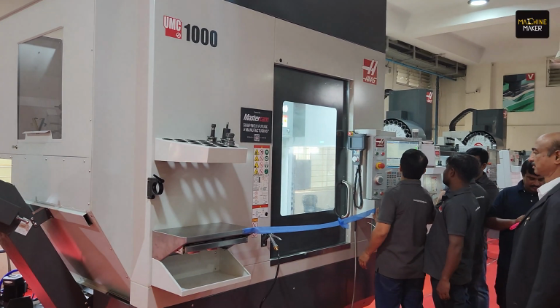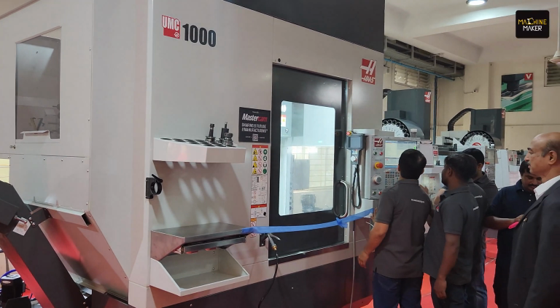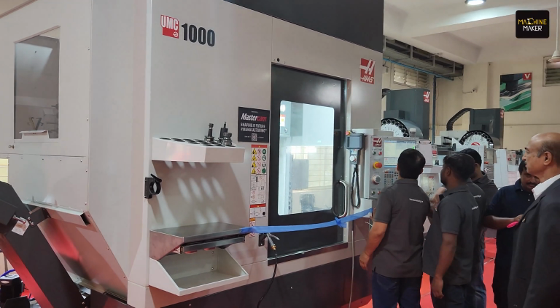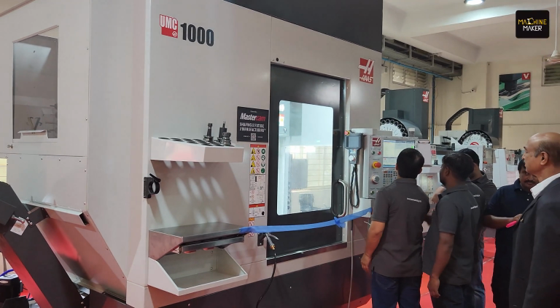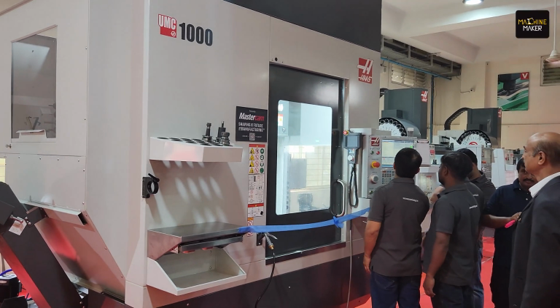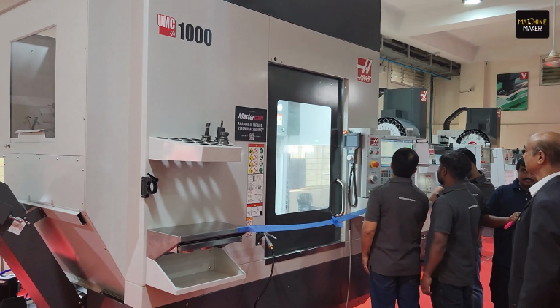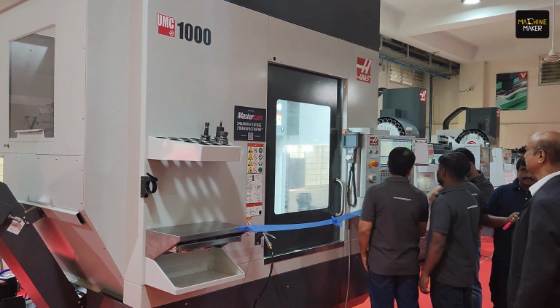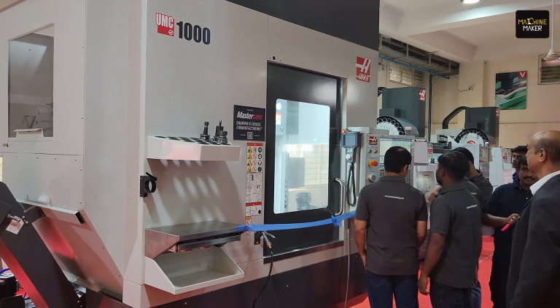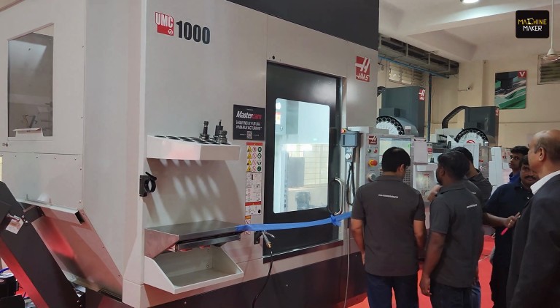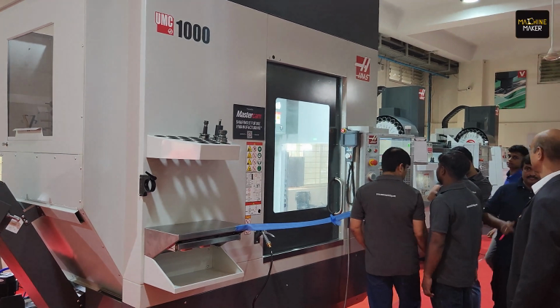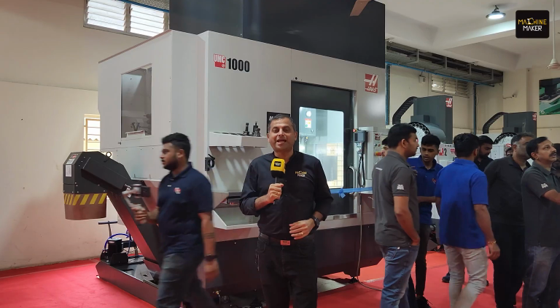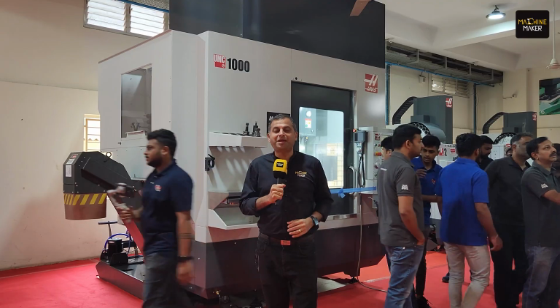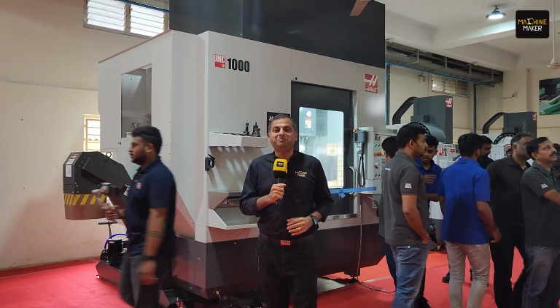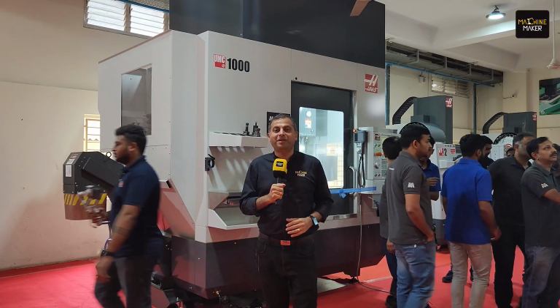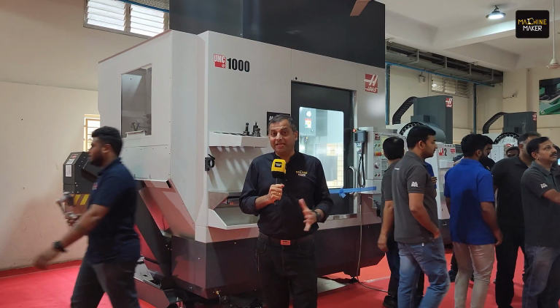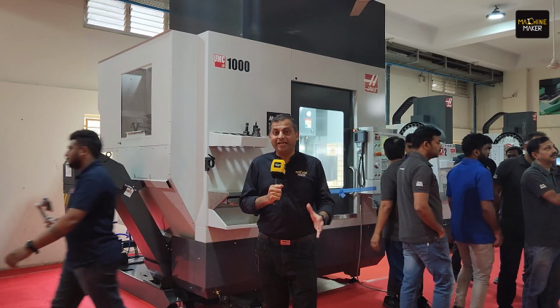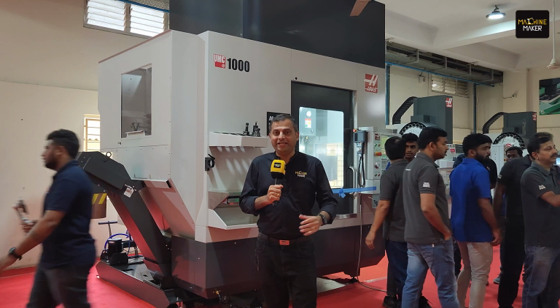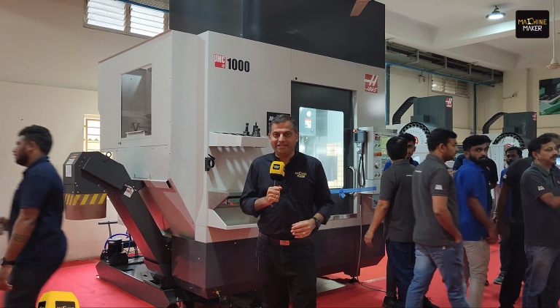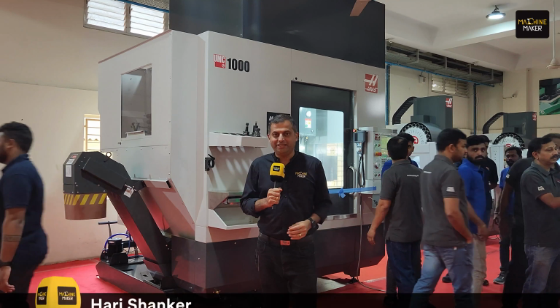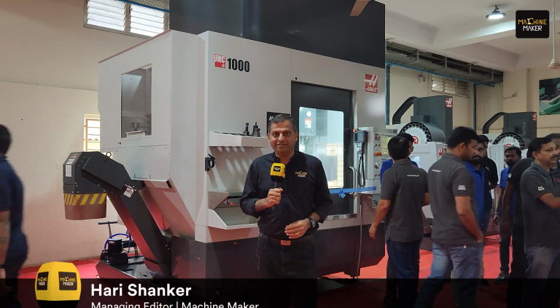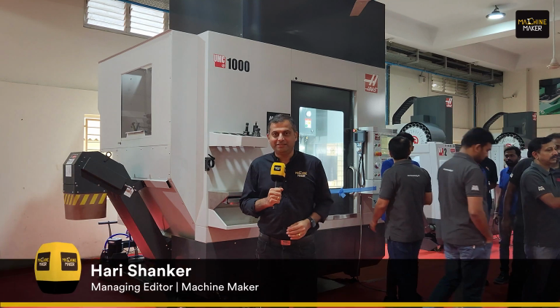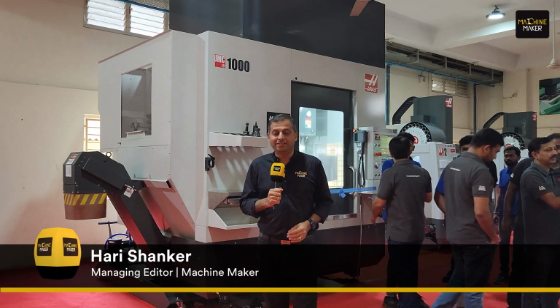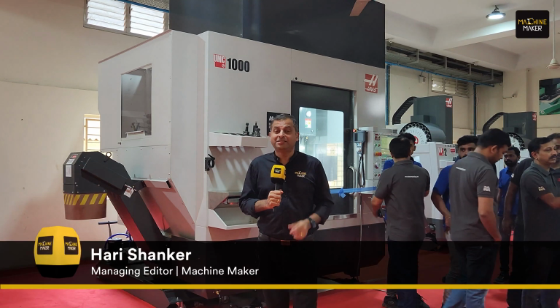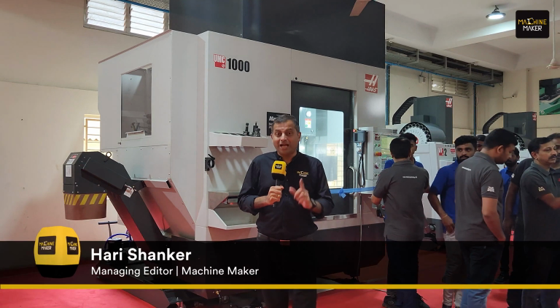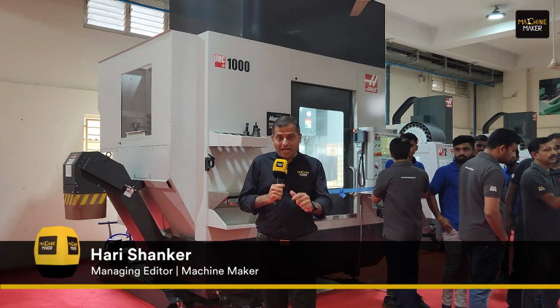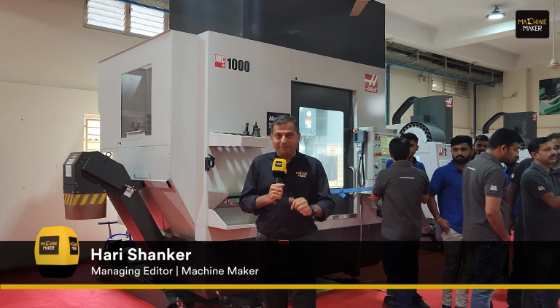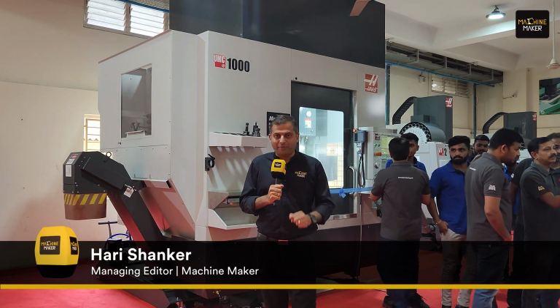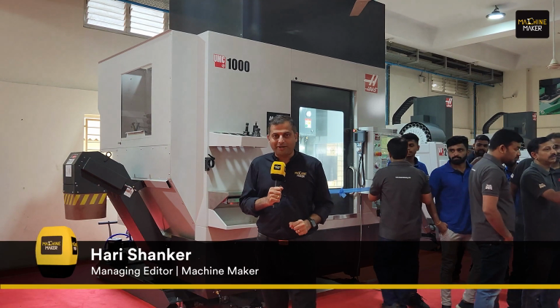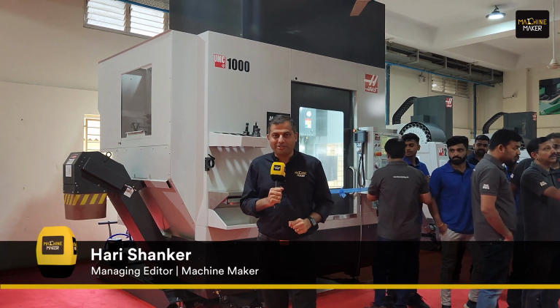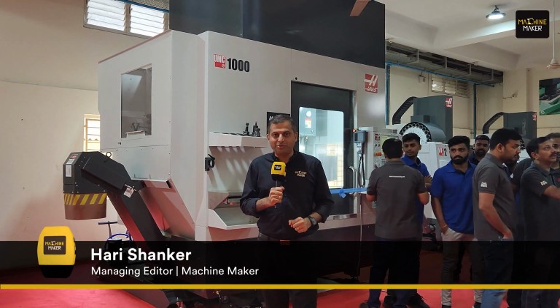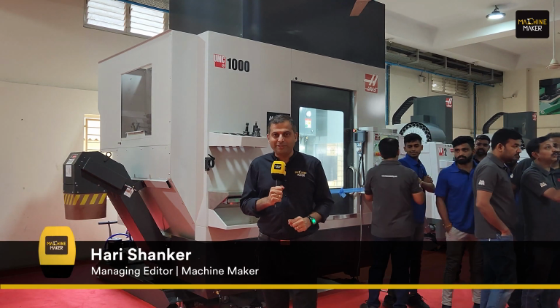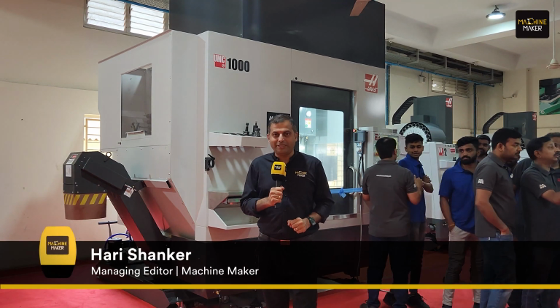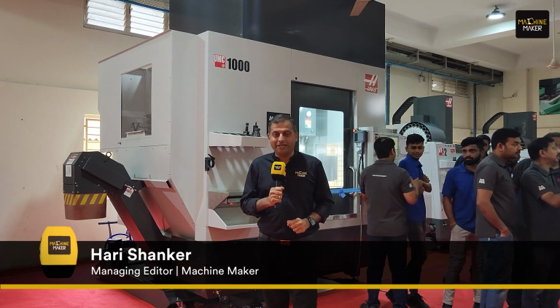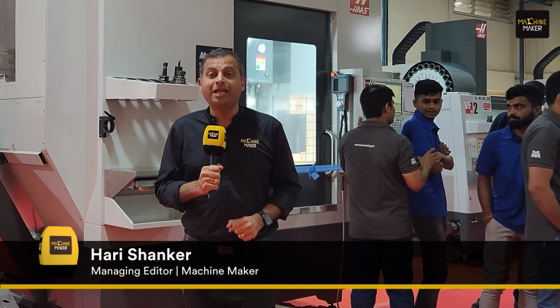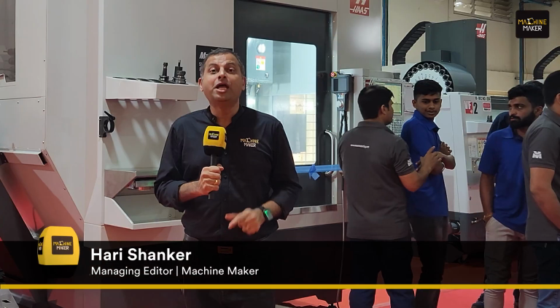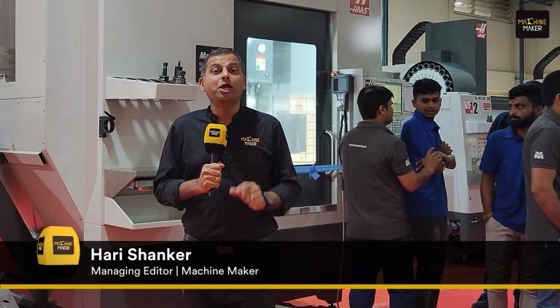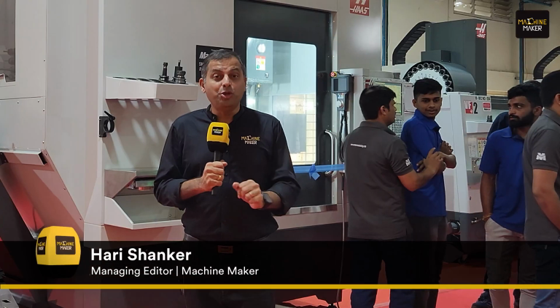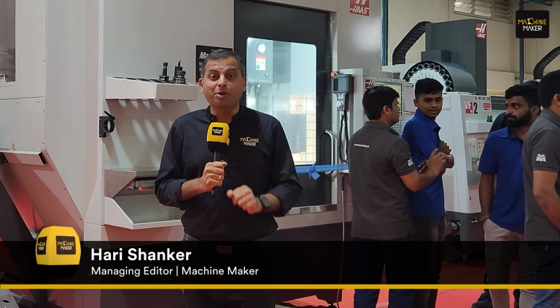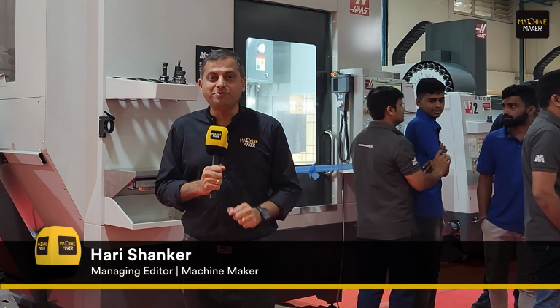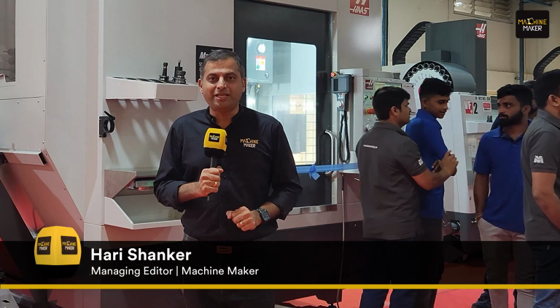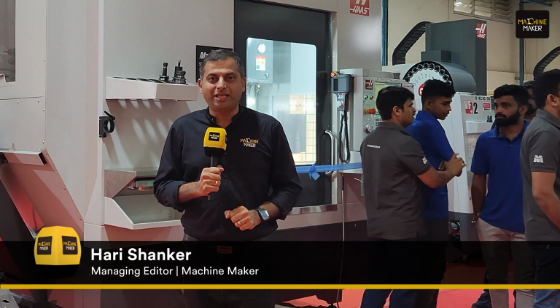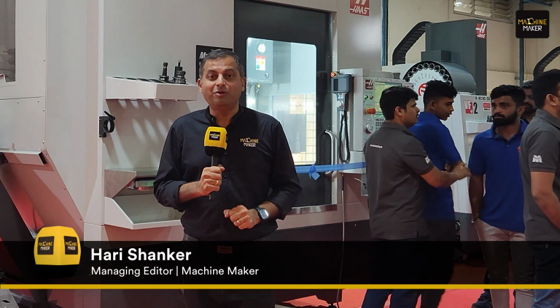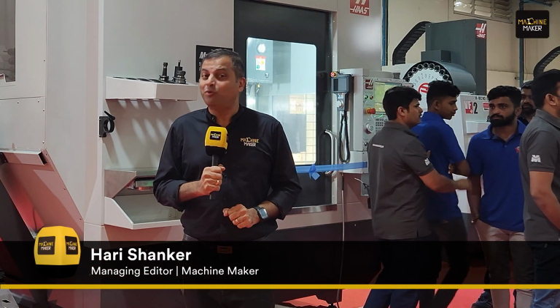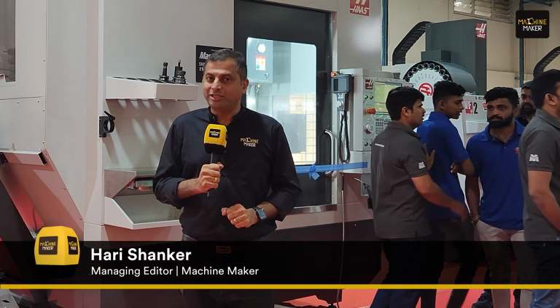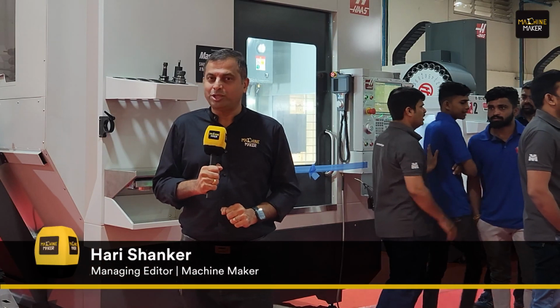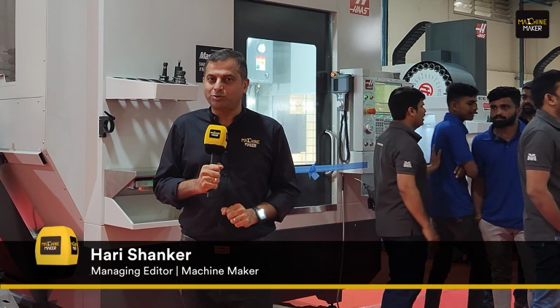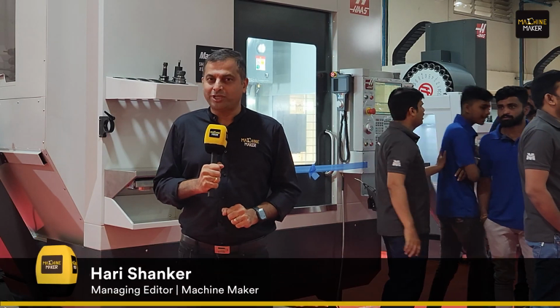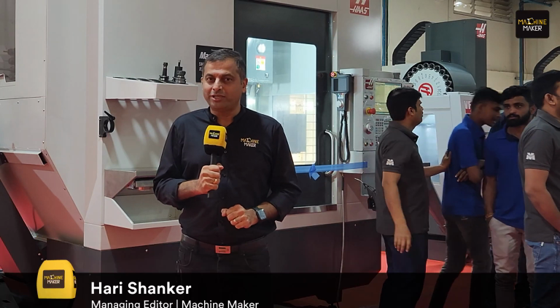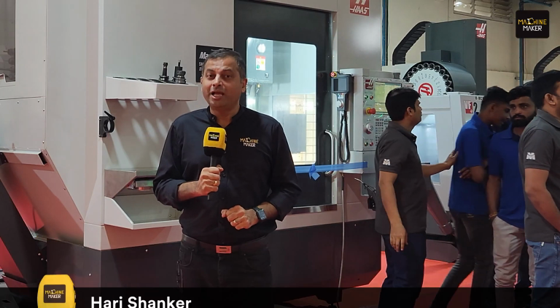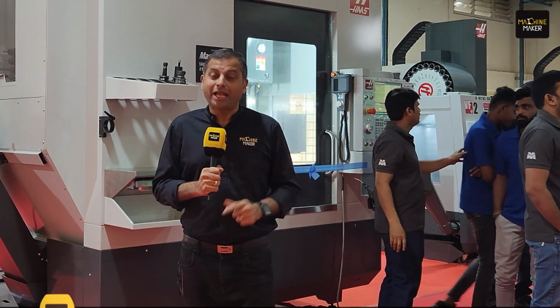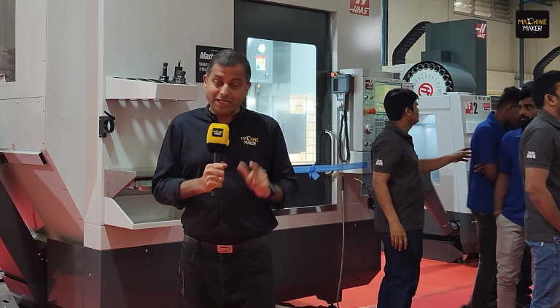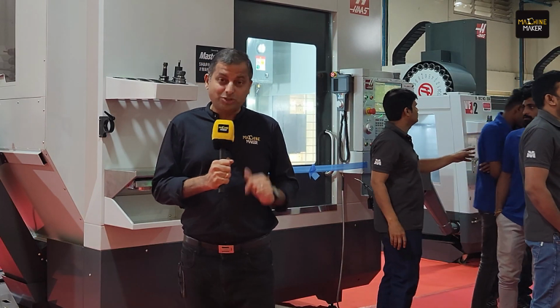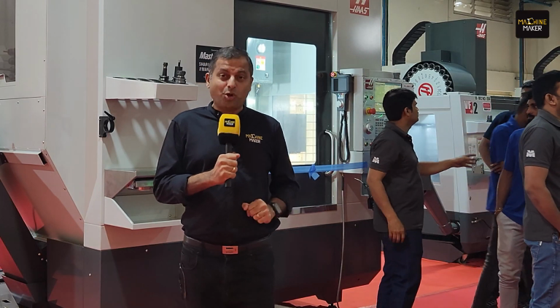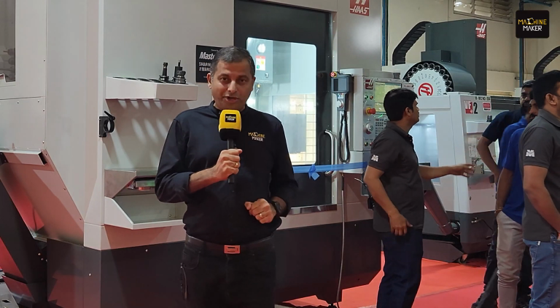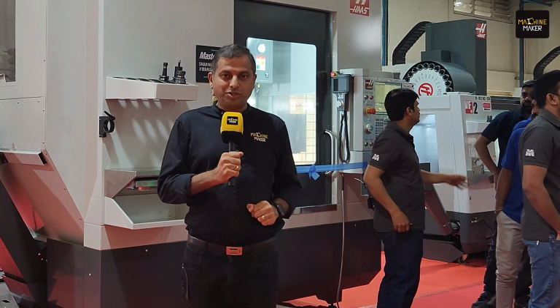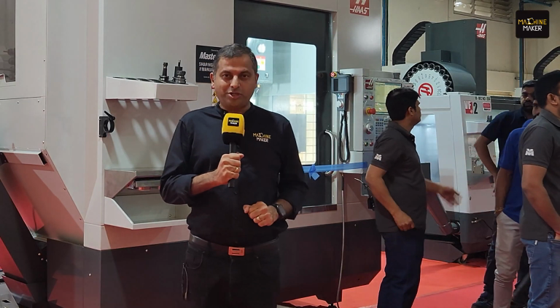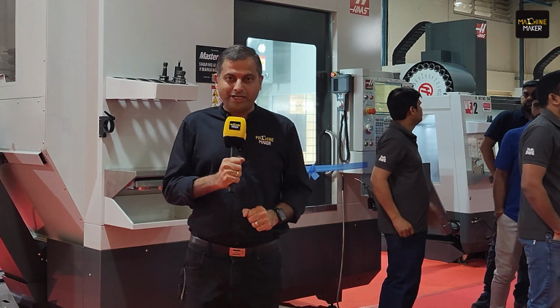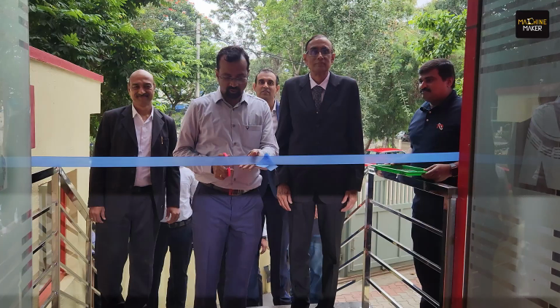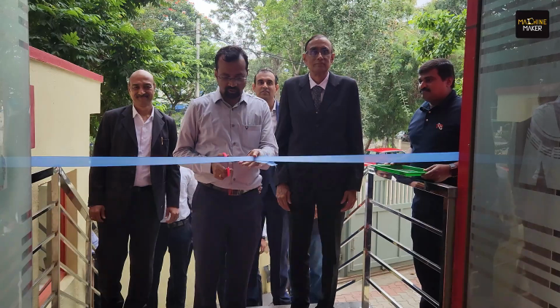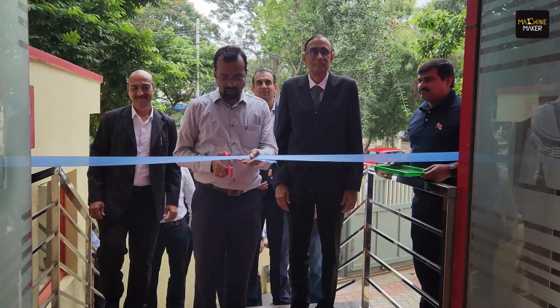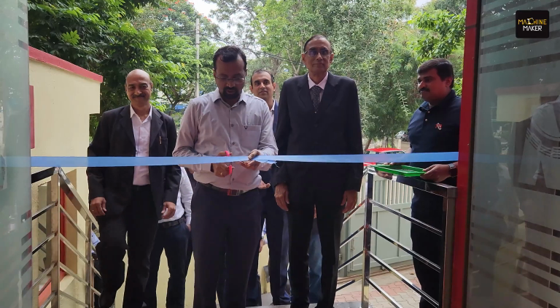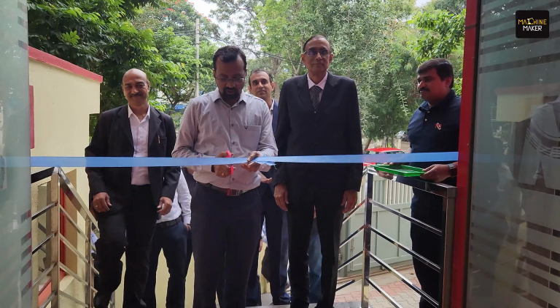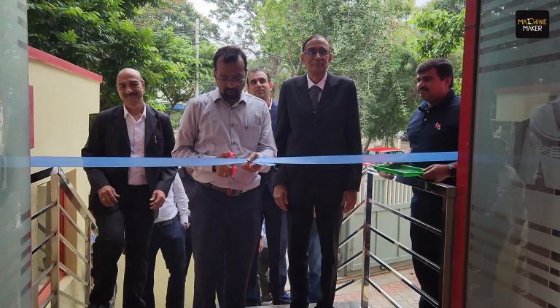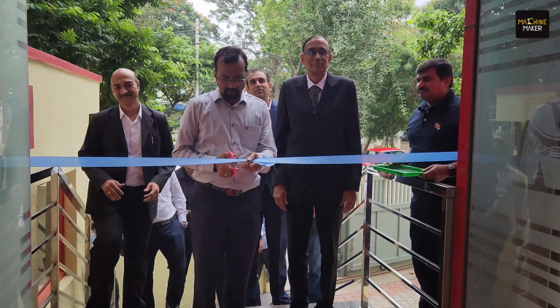For the first time in India, the high productive machine UMC-1000 is going to get launched.